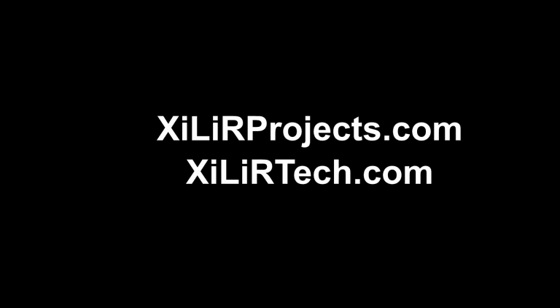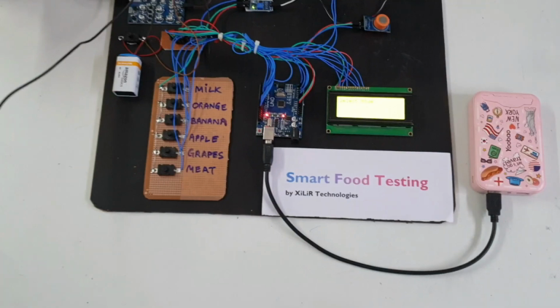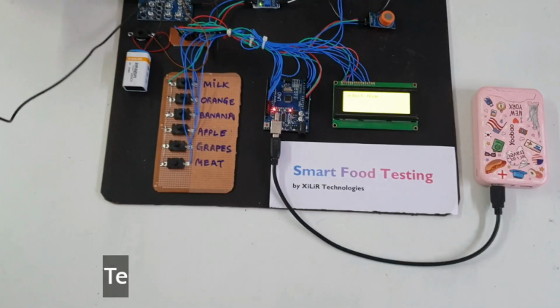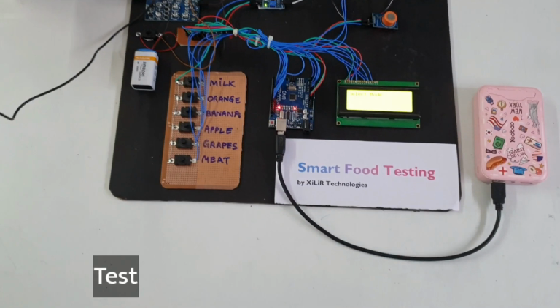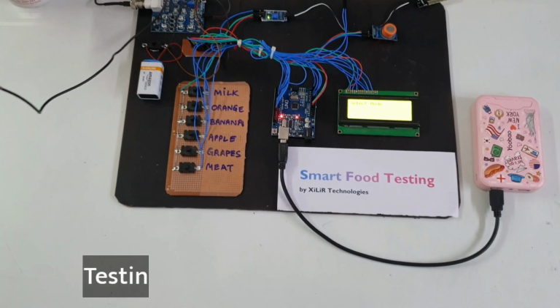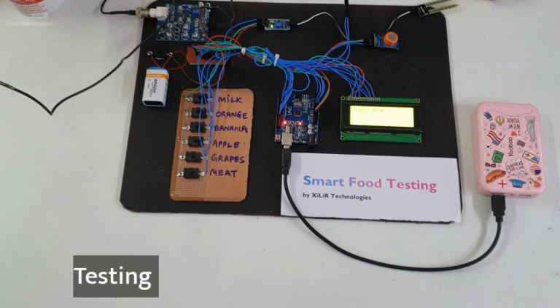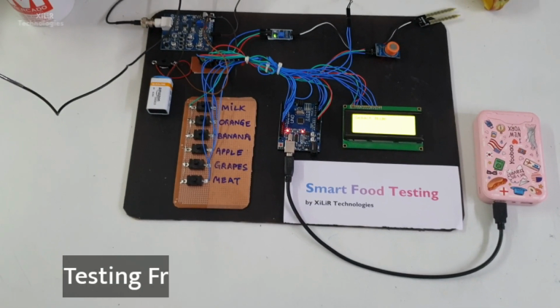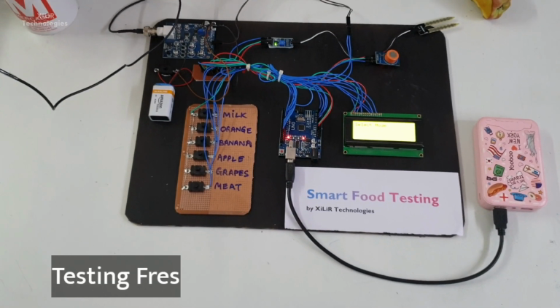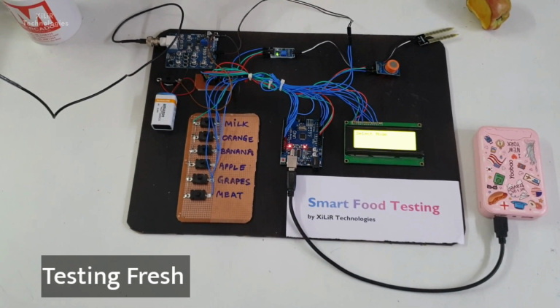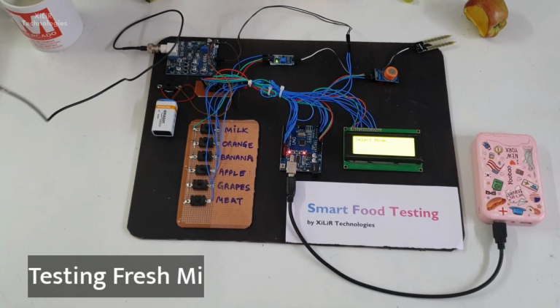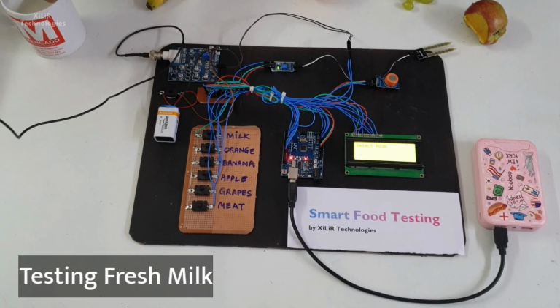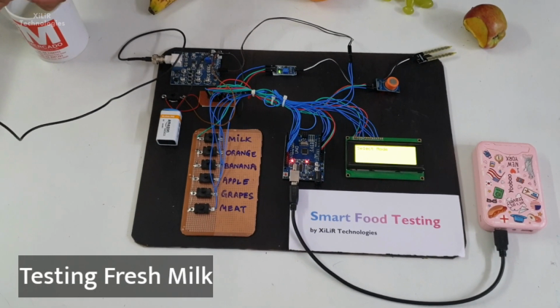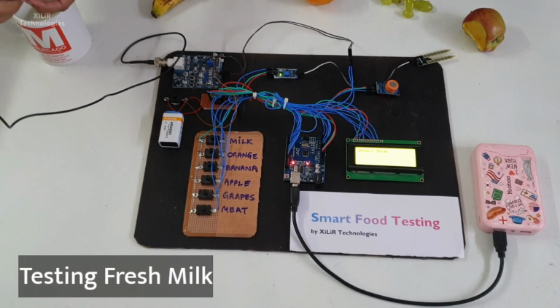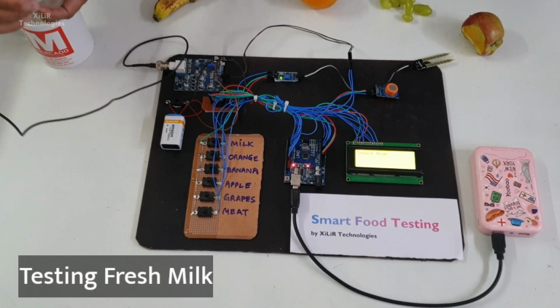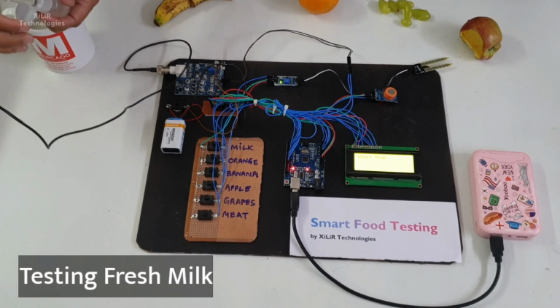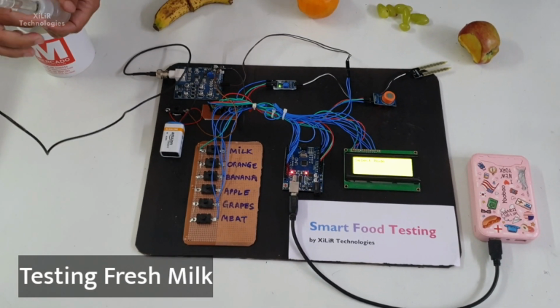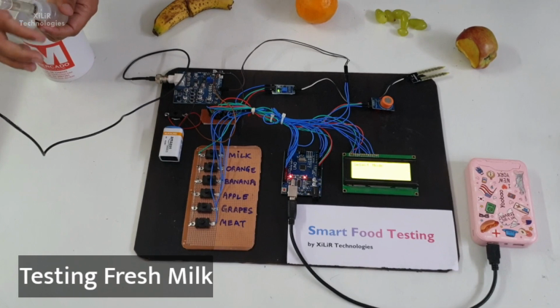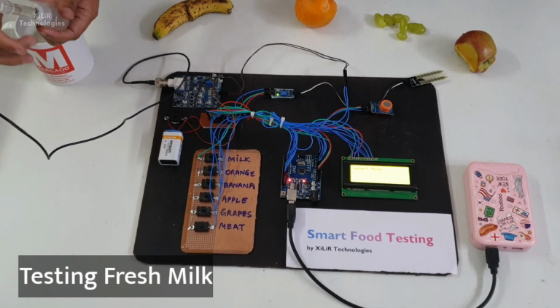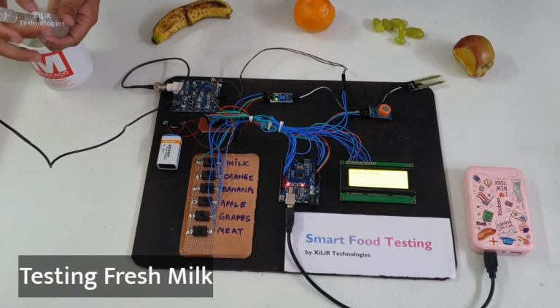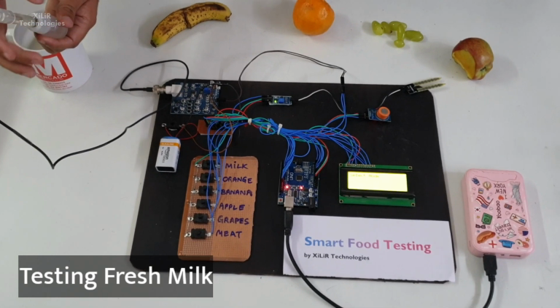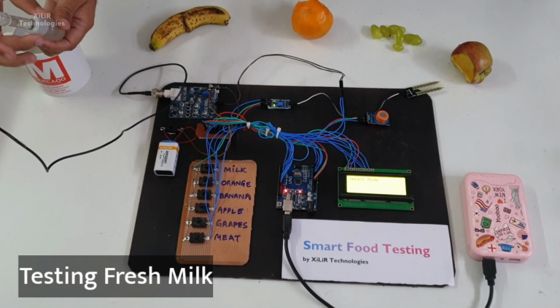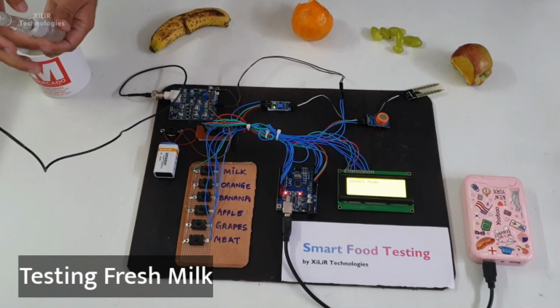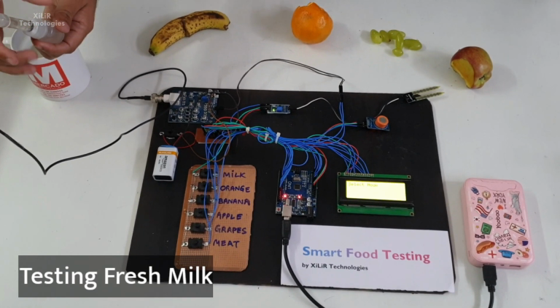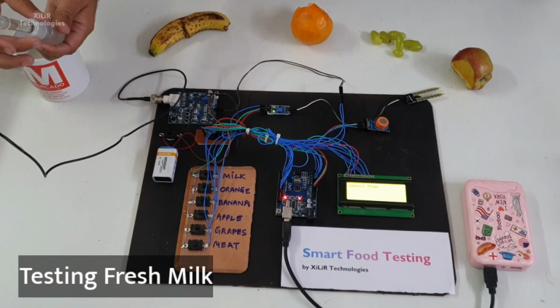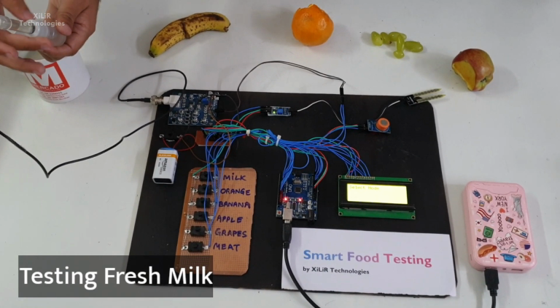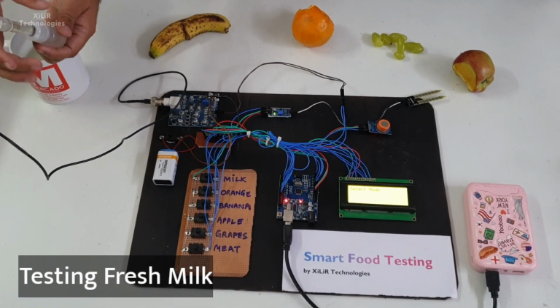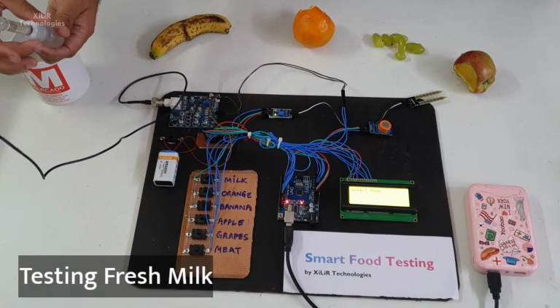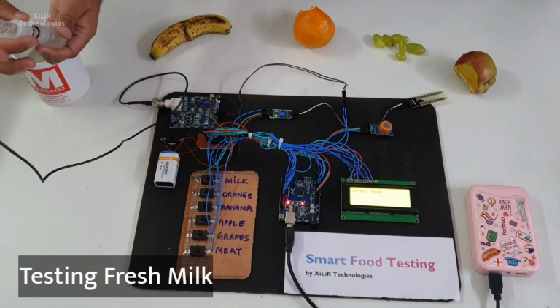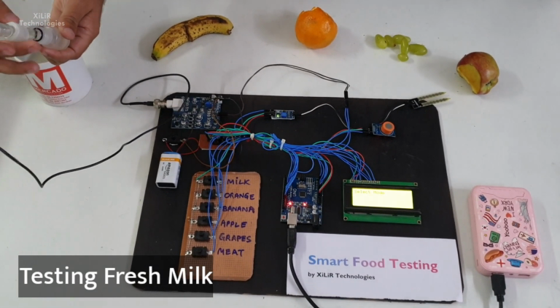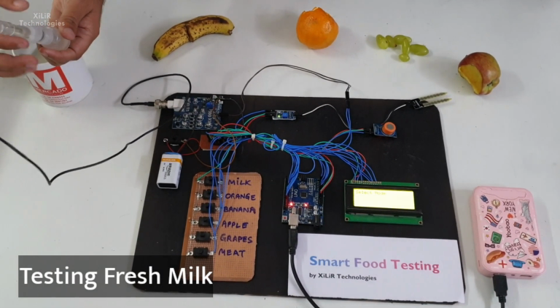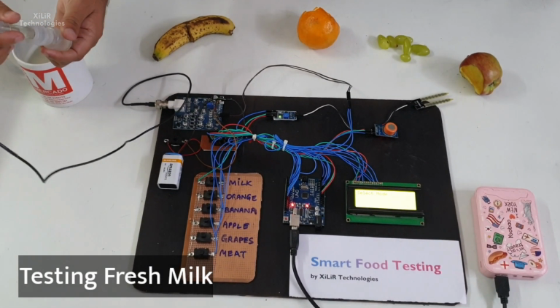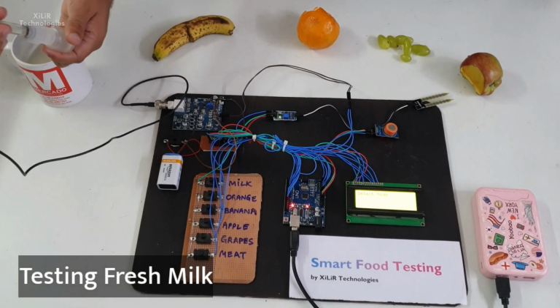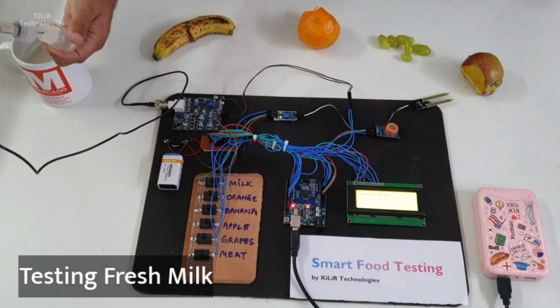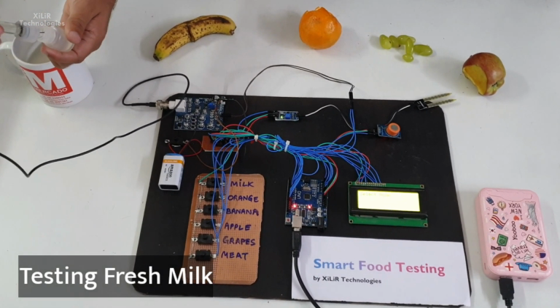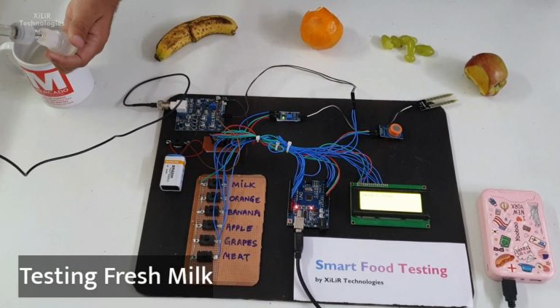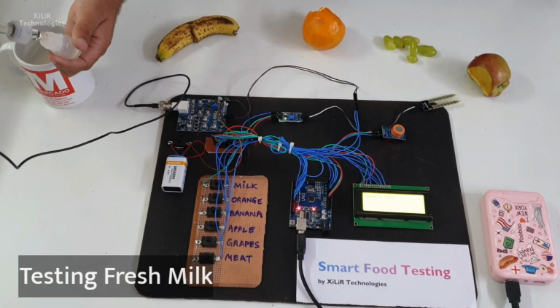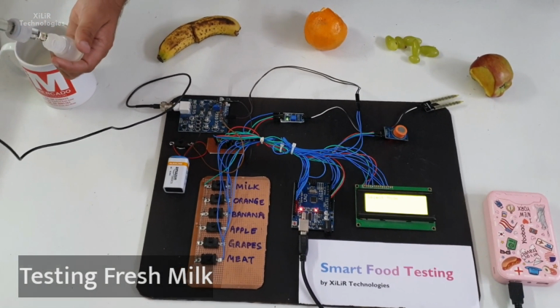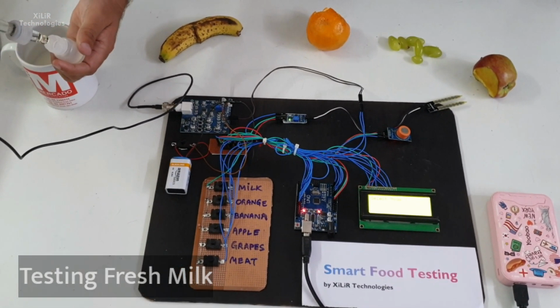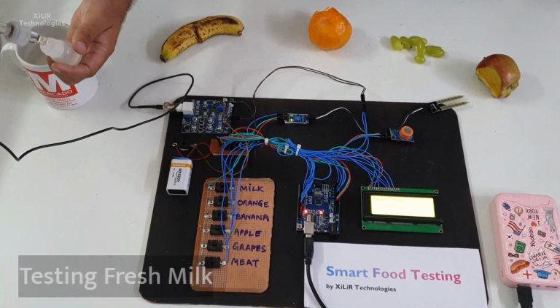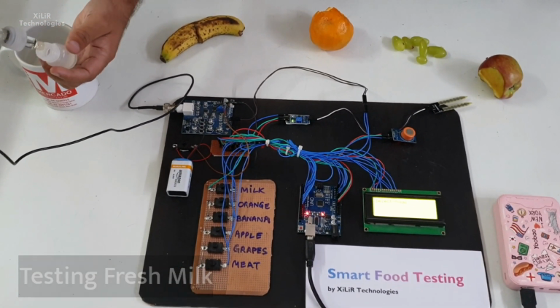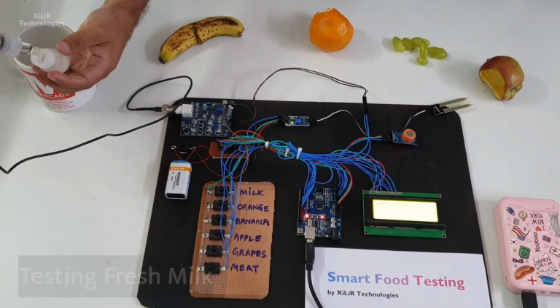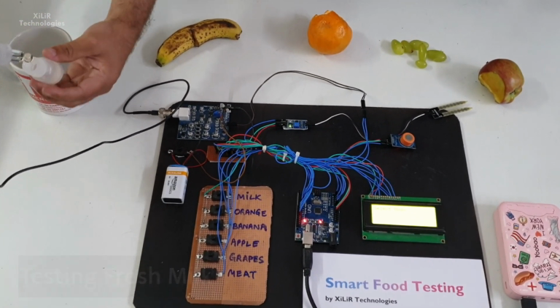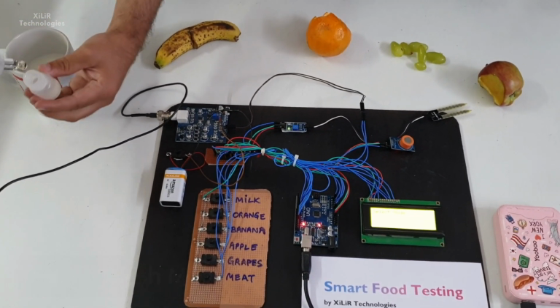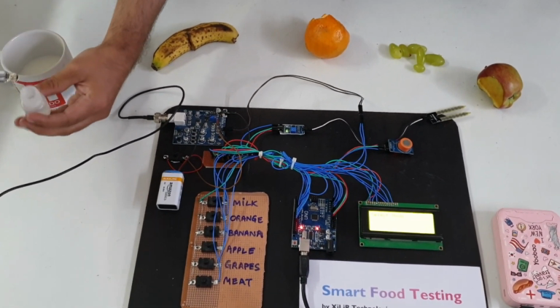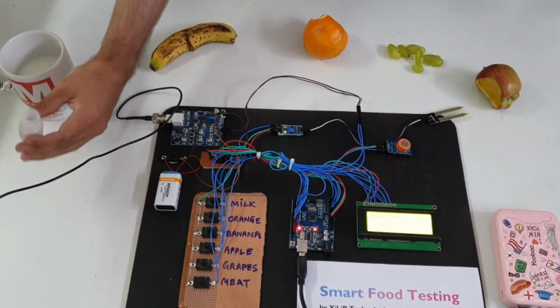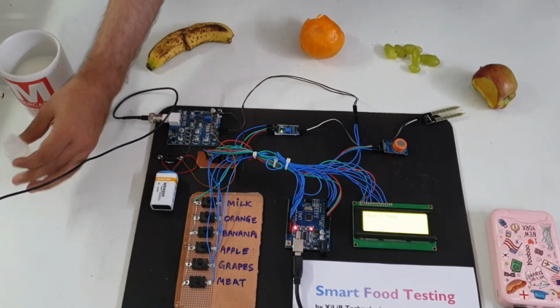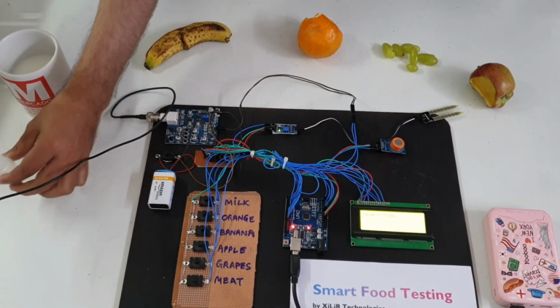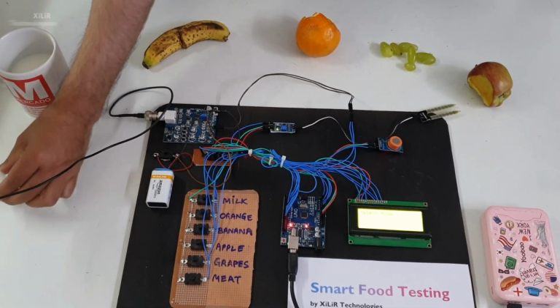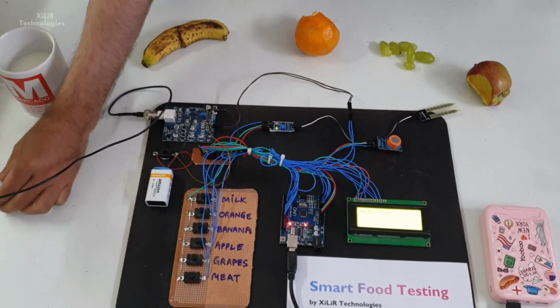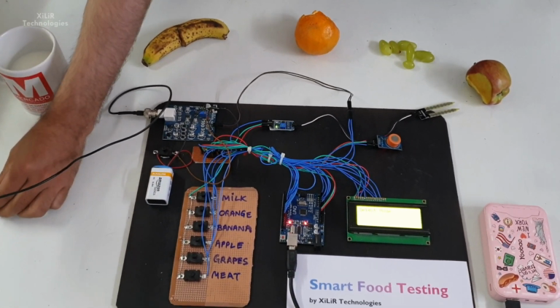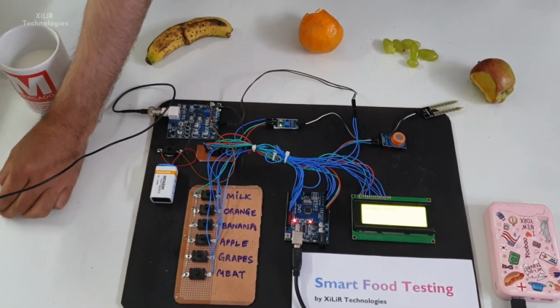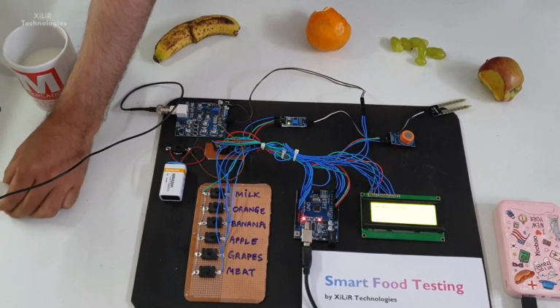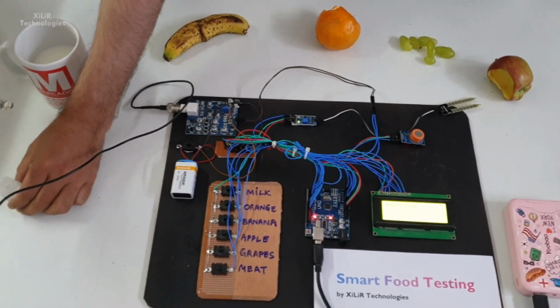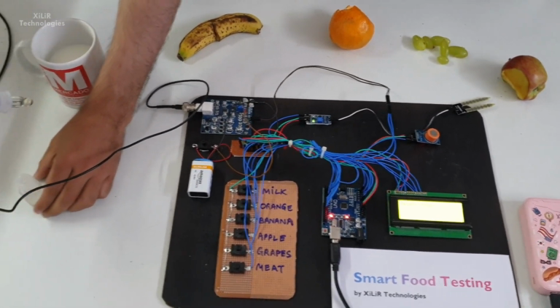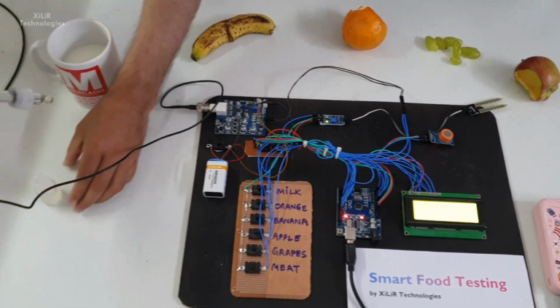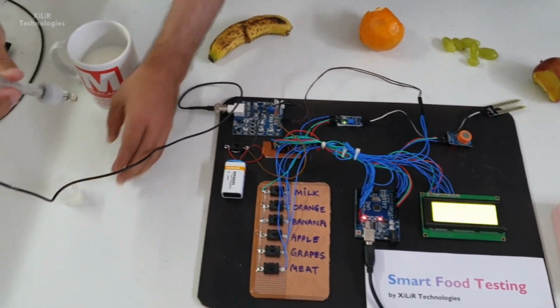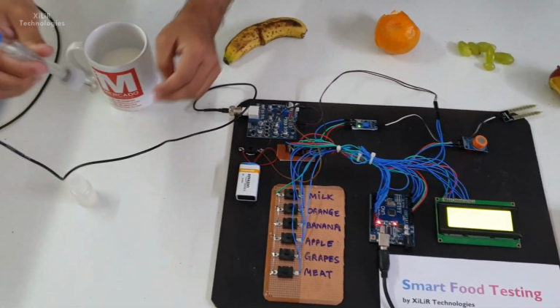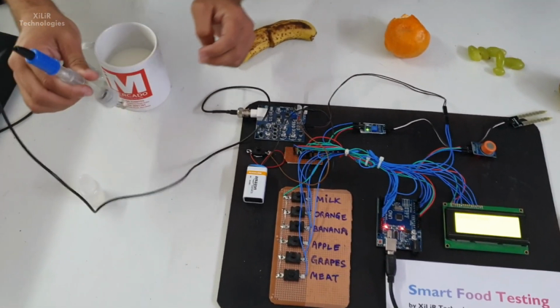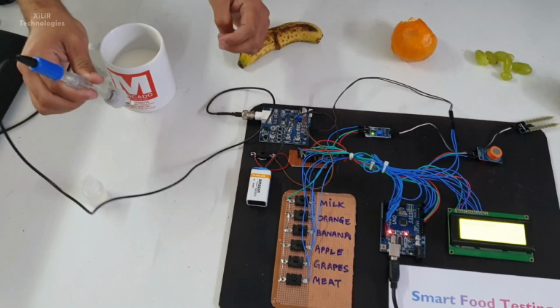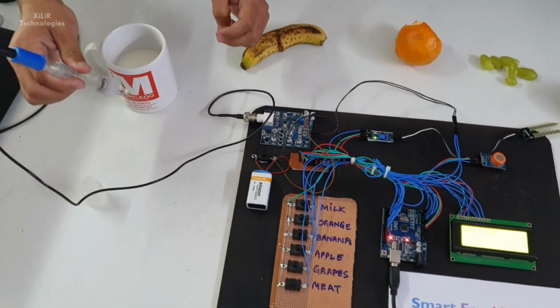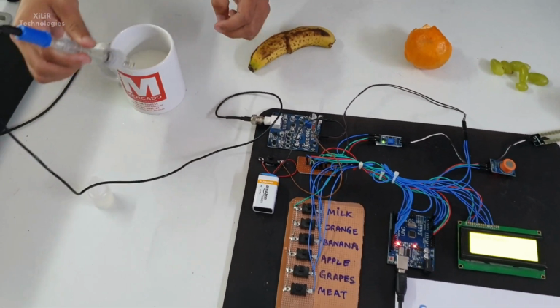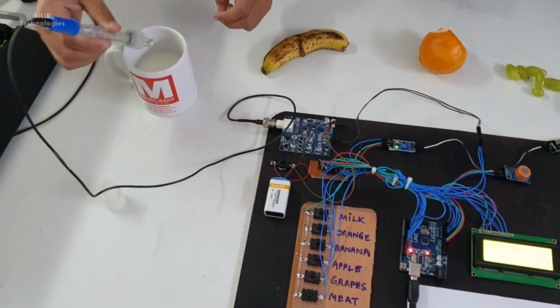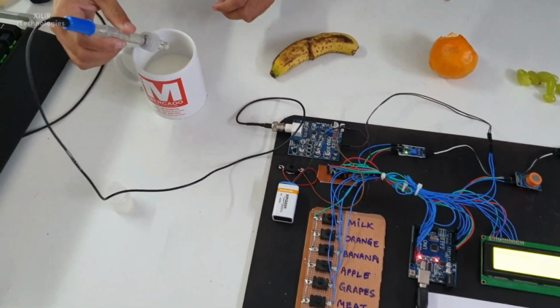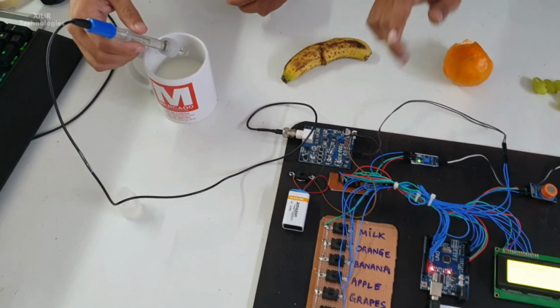Hello everyone, I am Viping Sharma from Zala Technologies. Today I am going to demonstrate a project named Smart Food Testing Using Microcontroller.